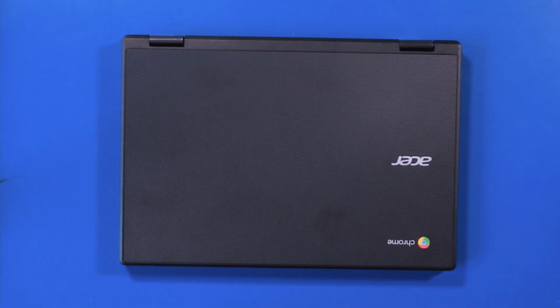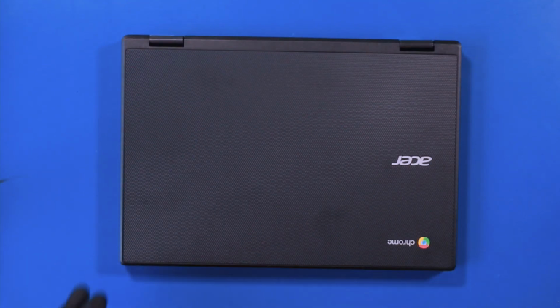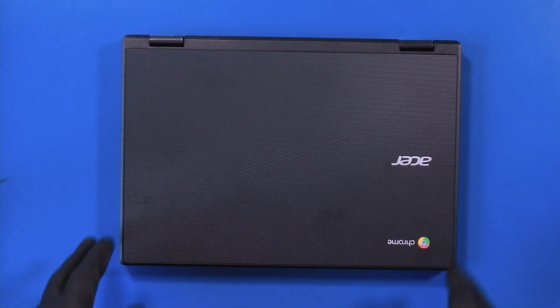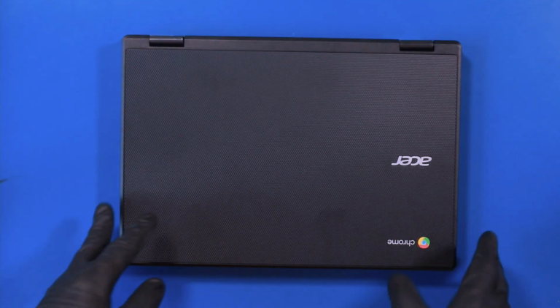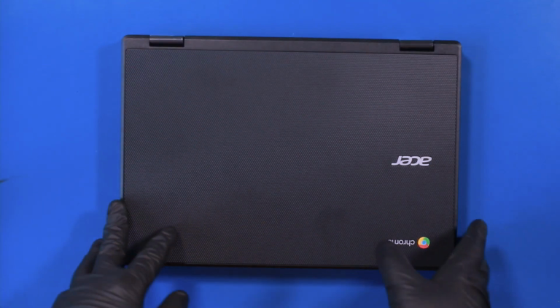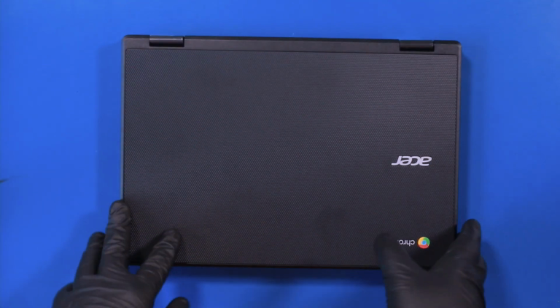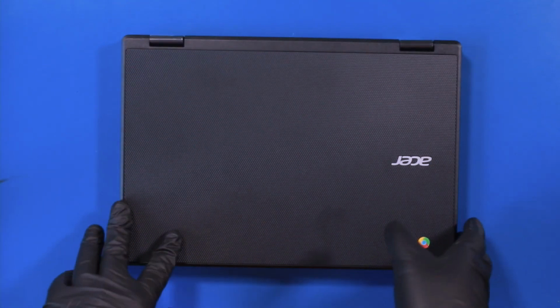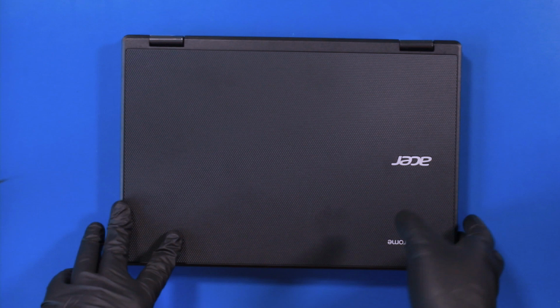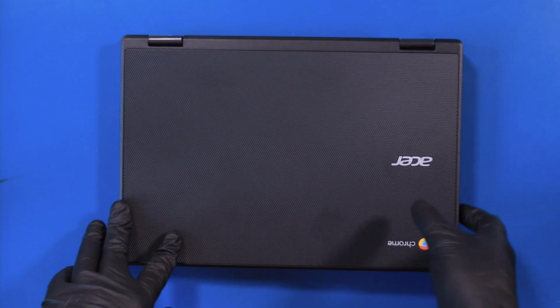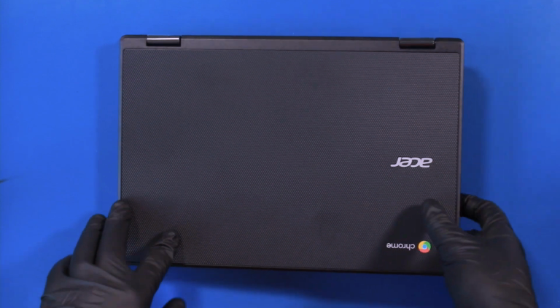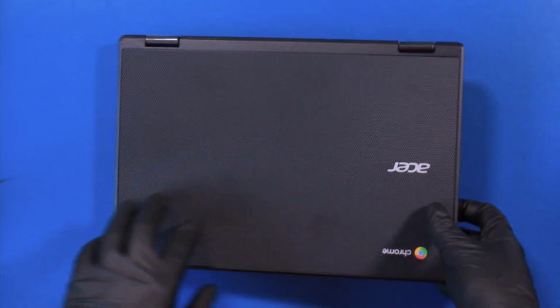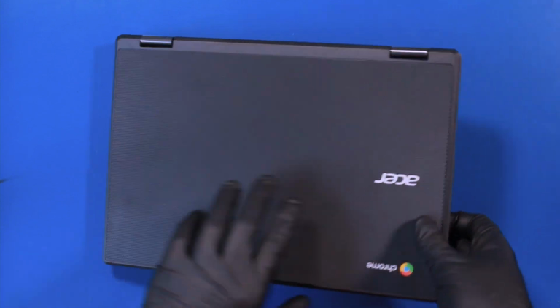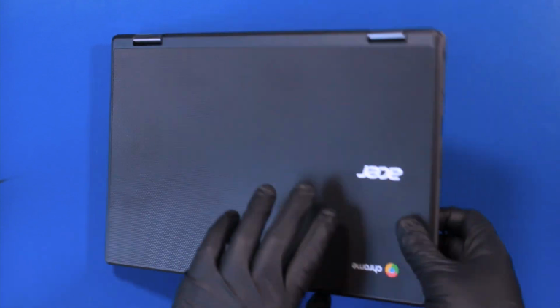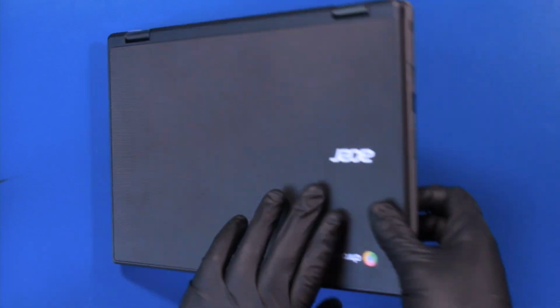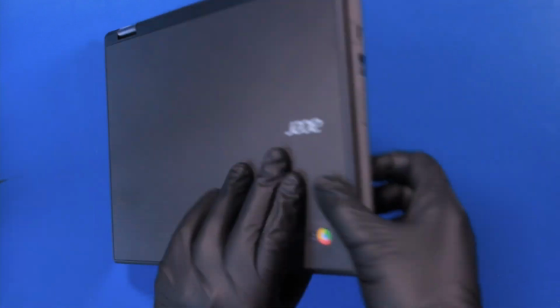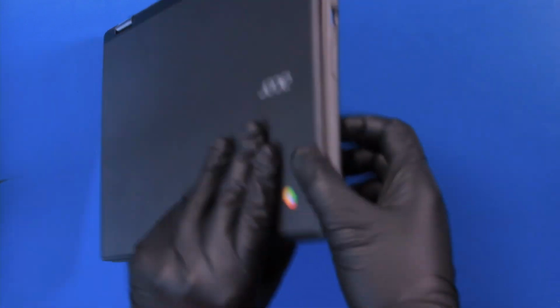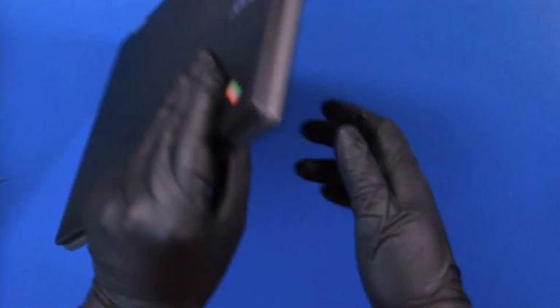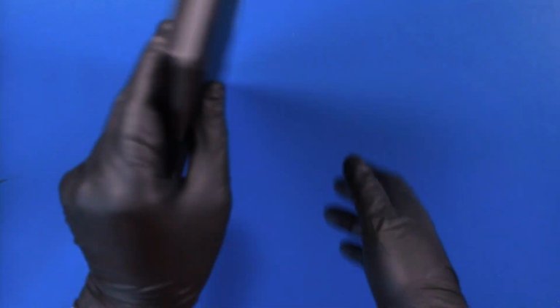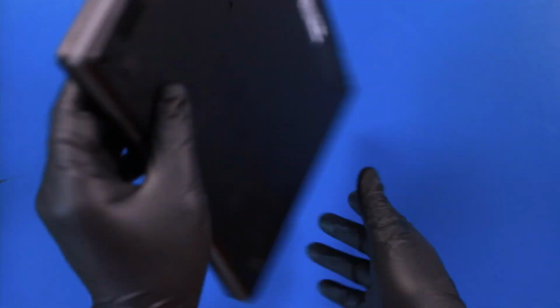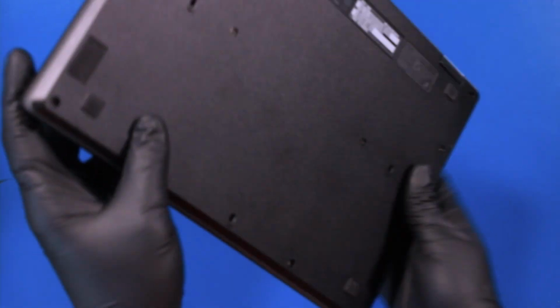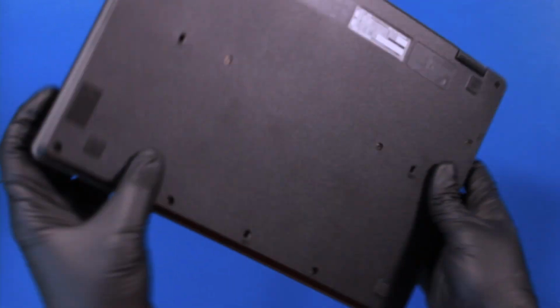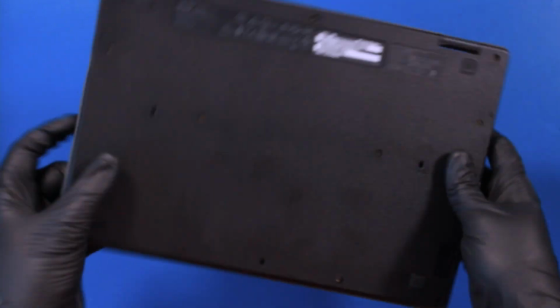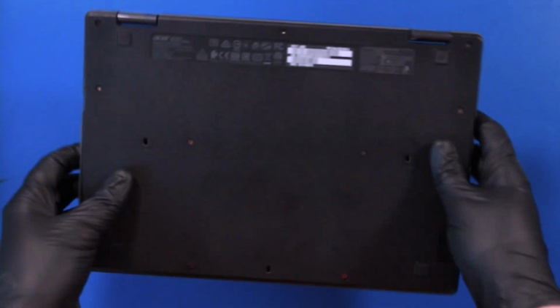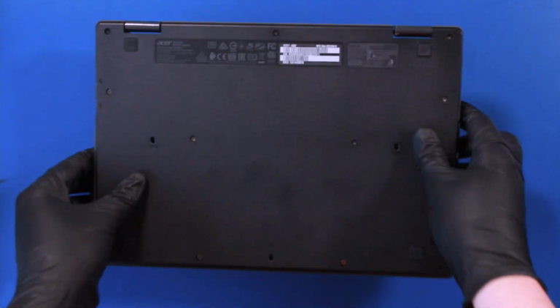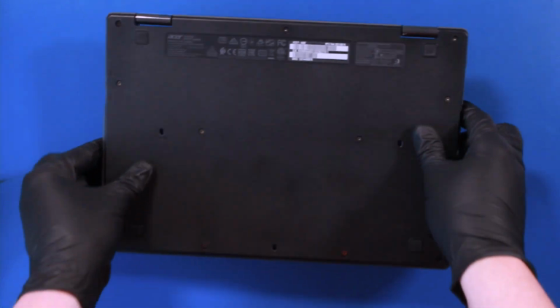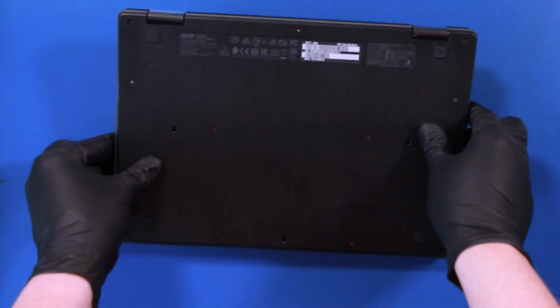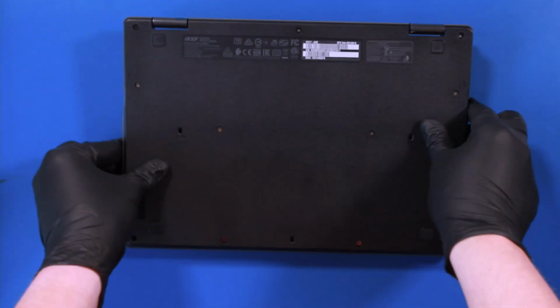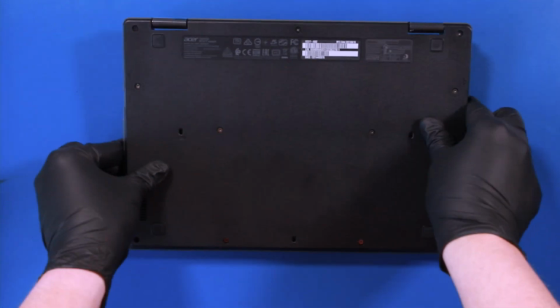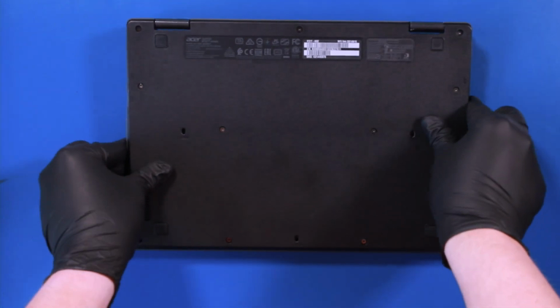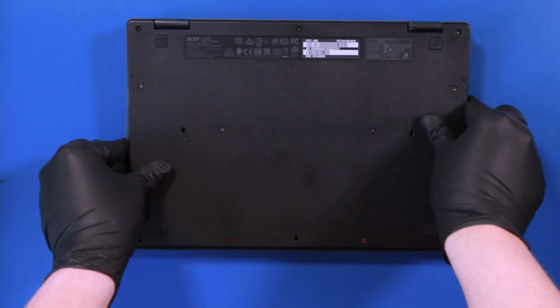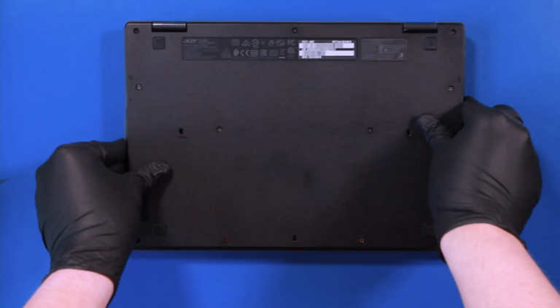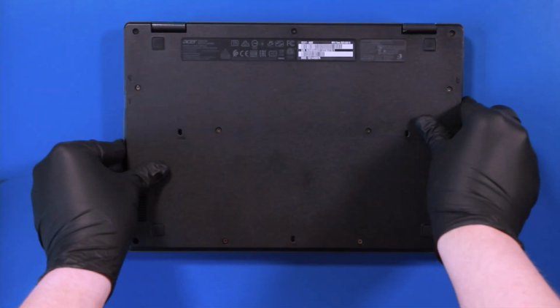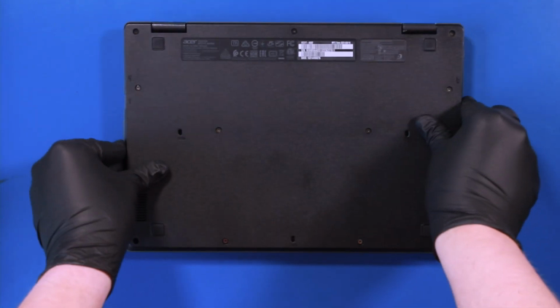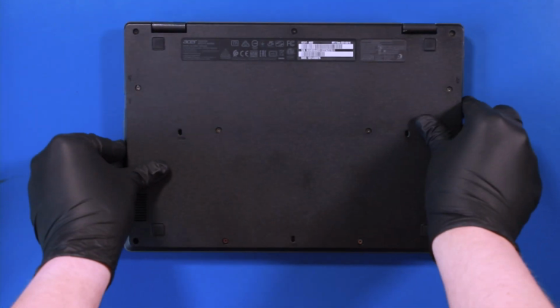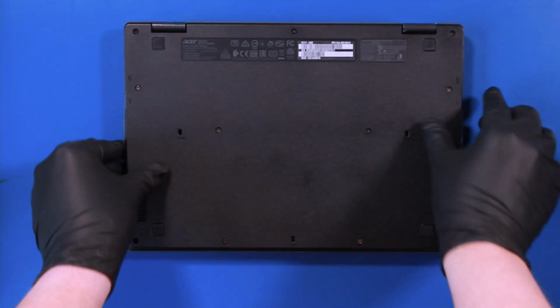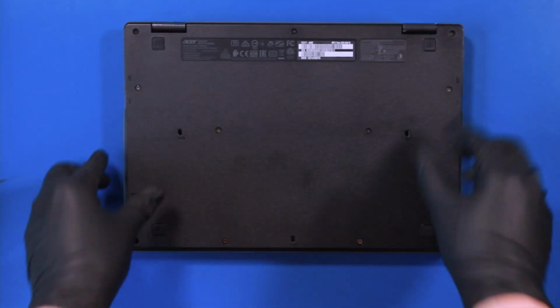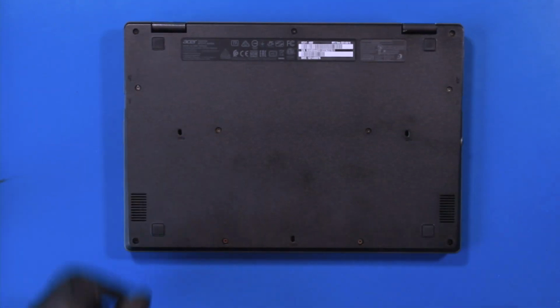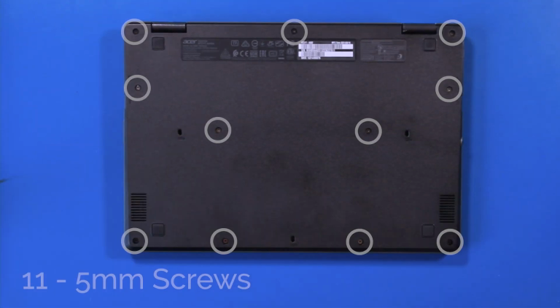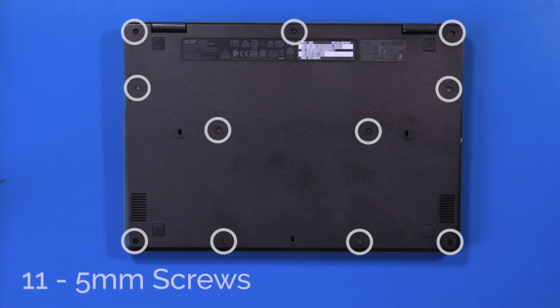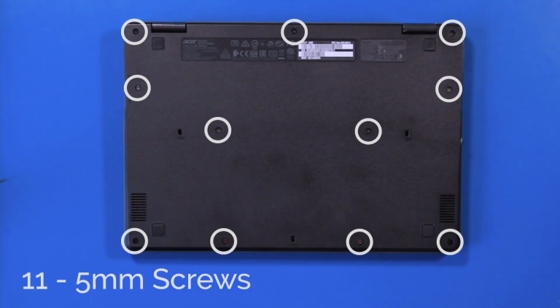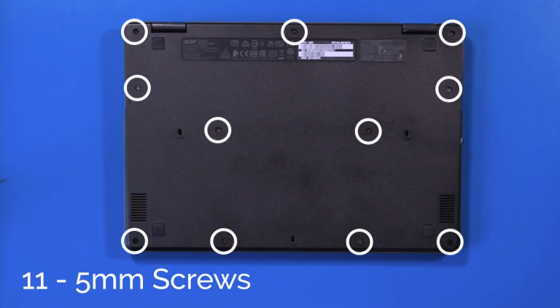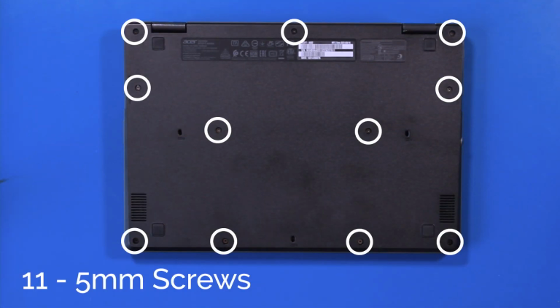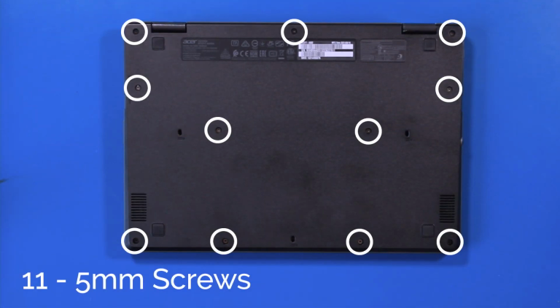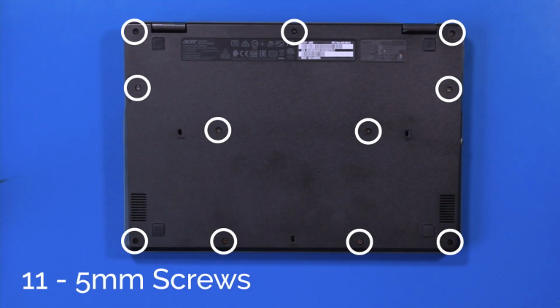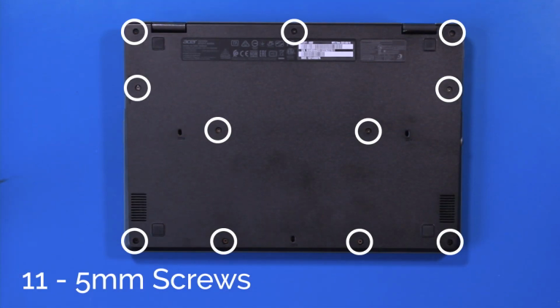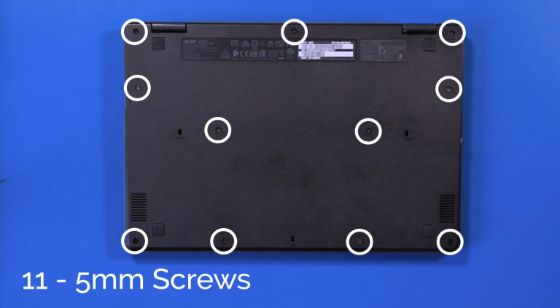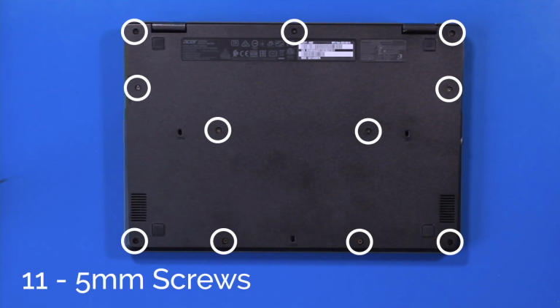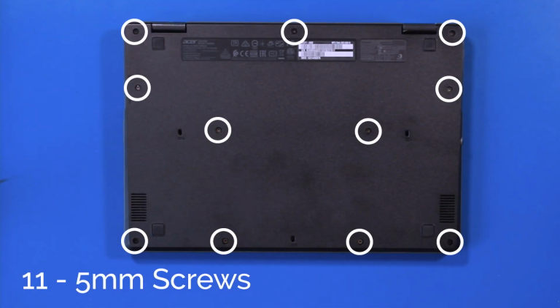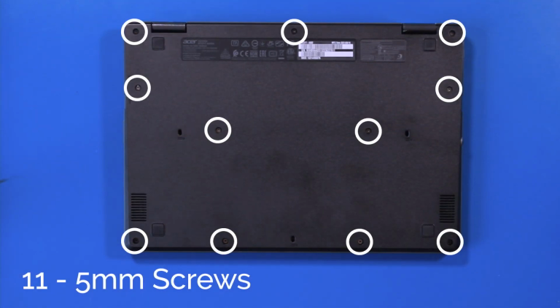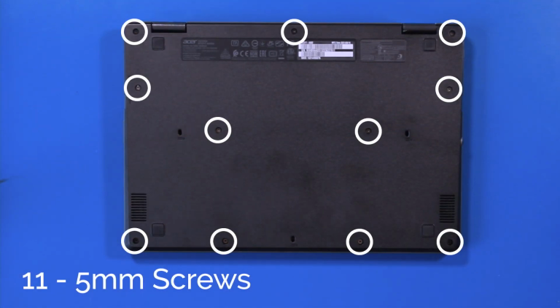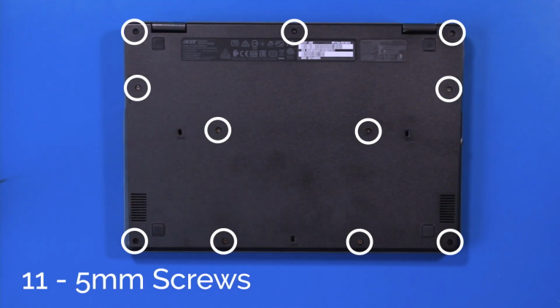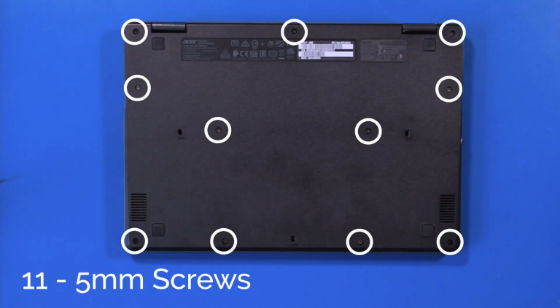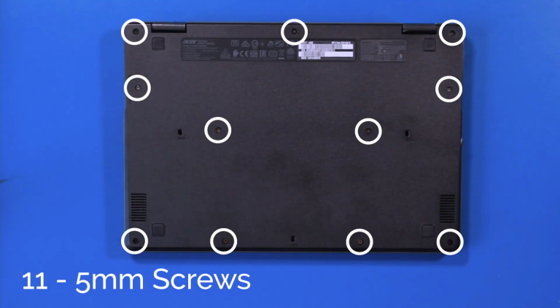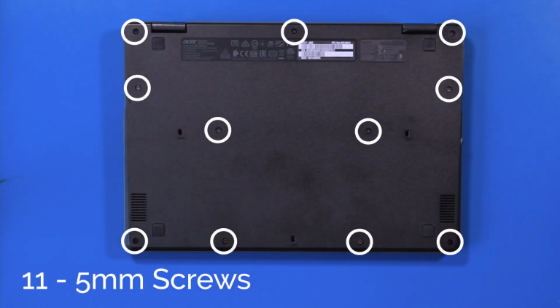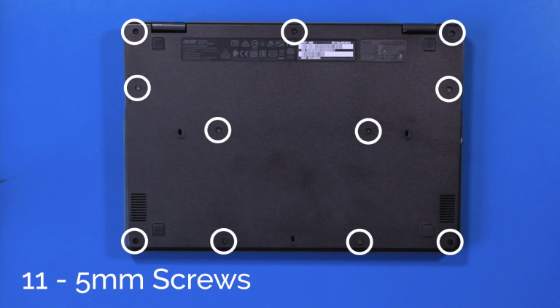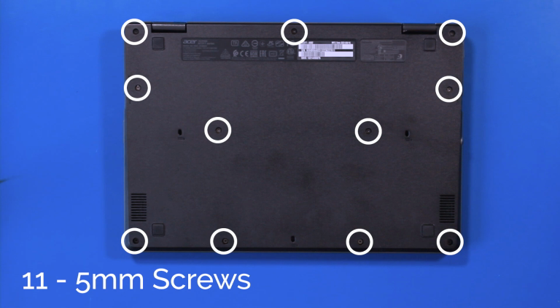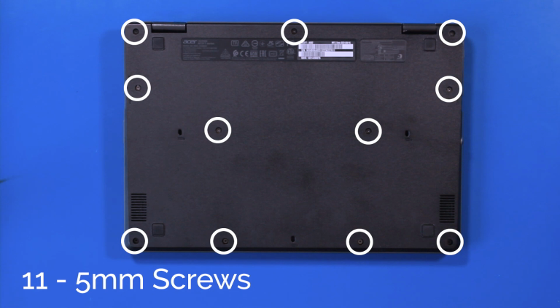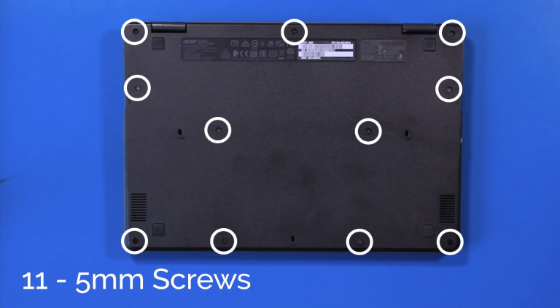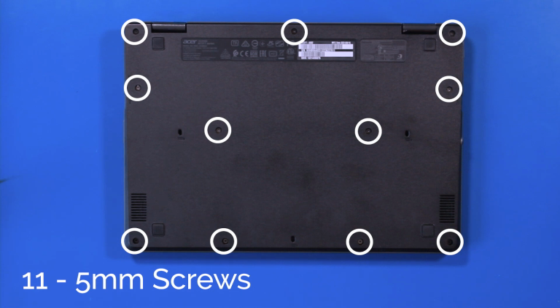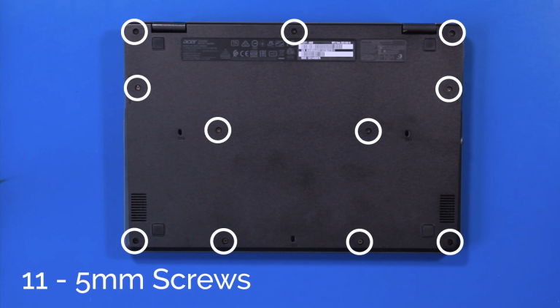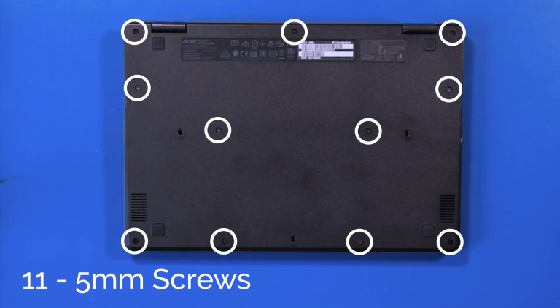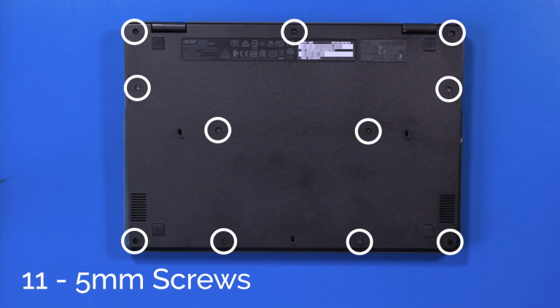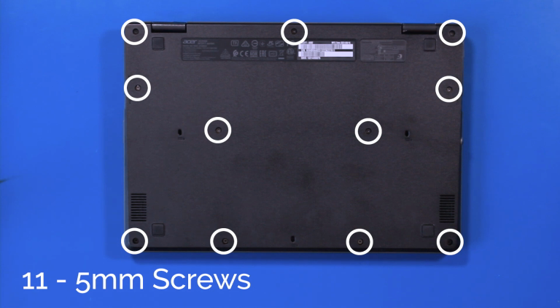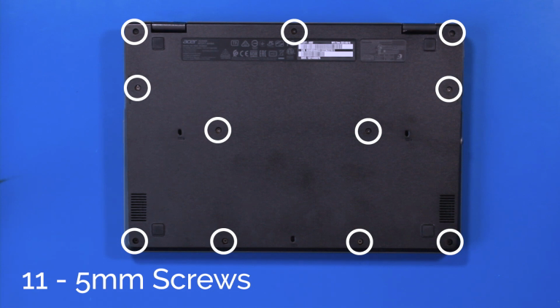Flip the unit over and remove 11 5mm screws from the bottom cover.